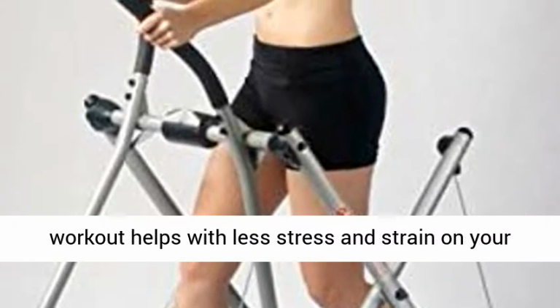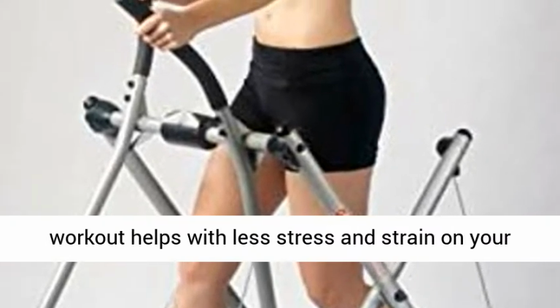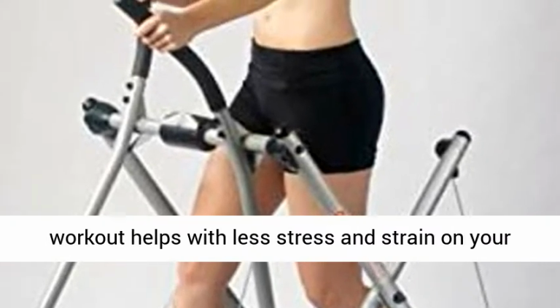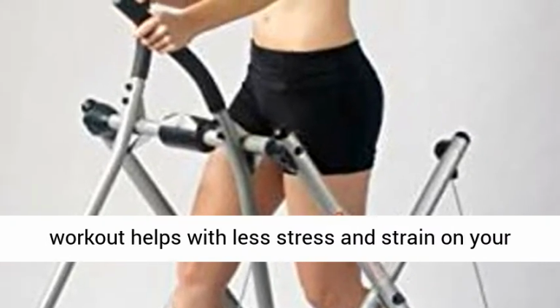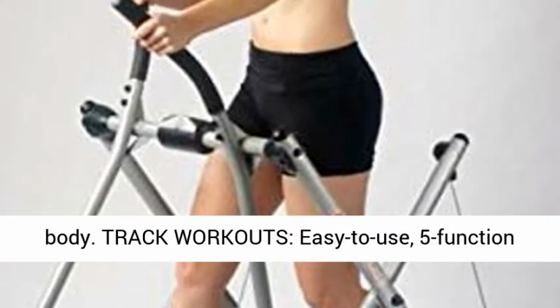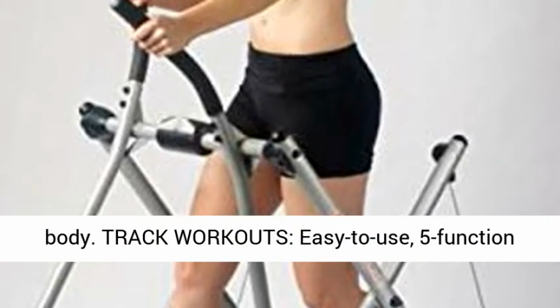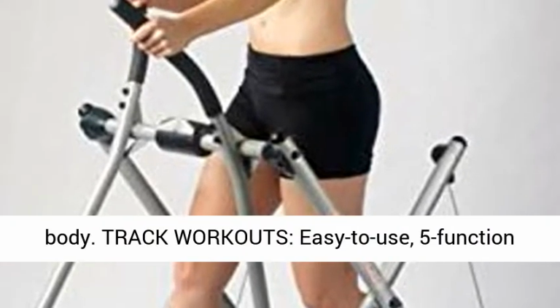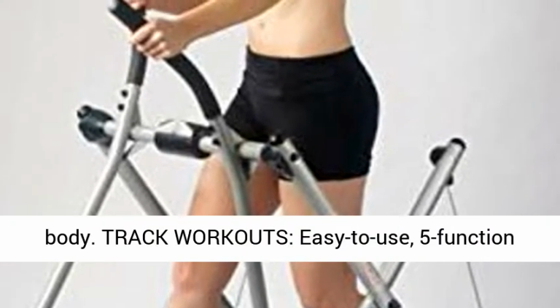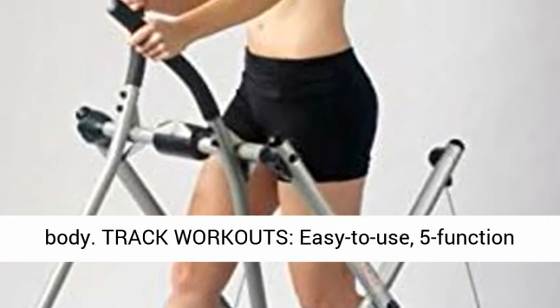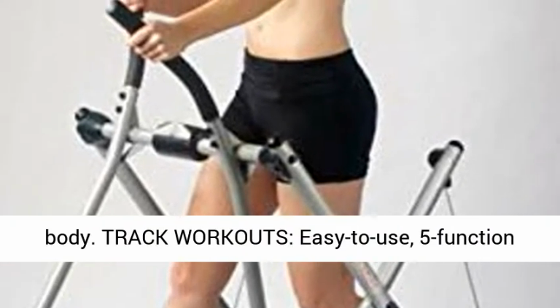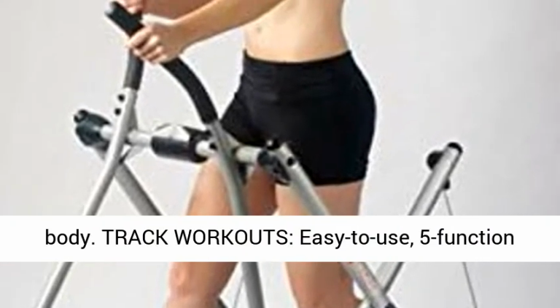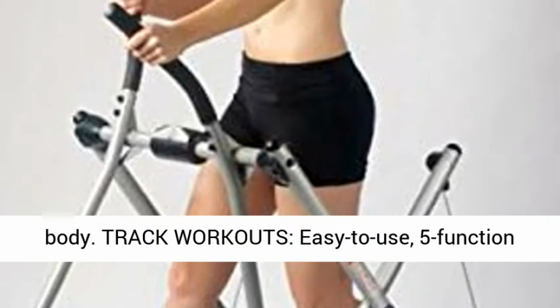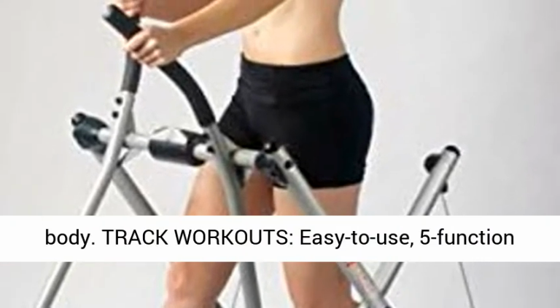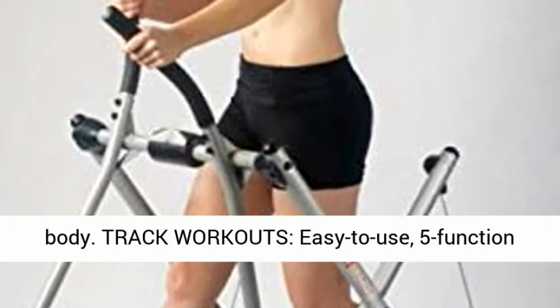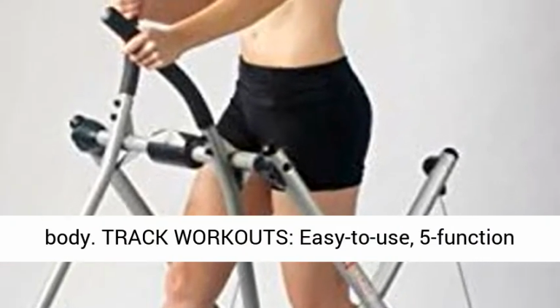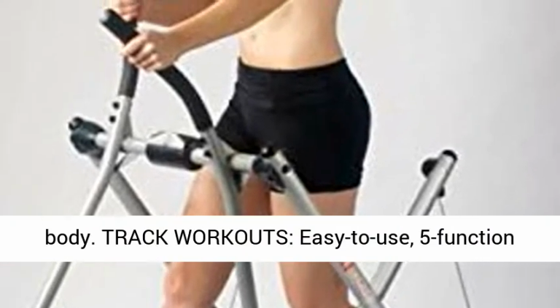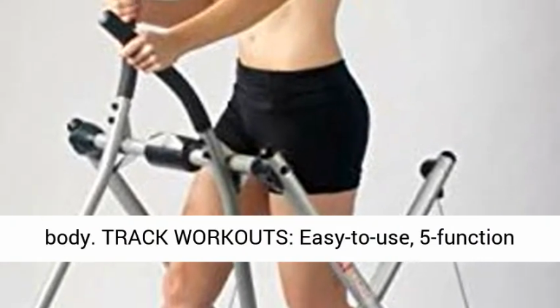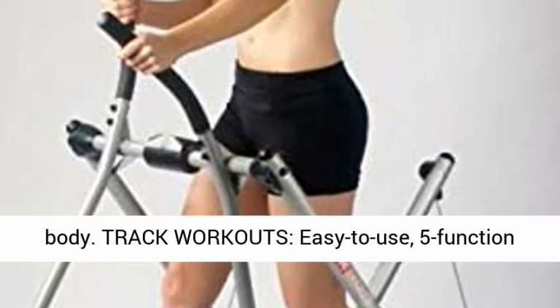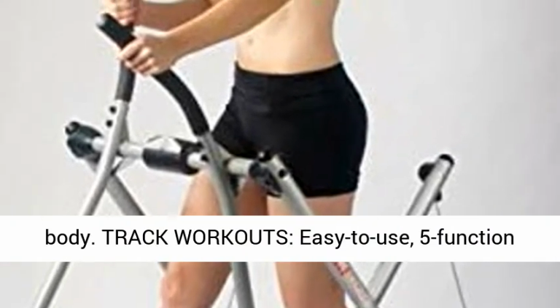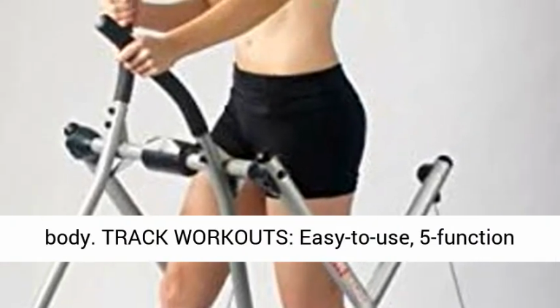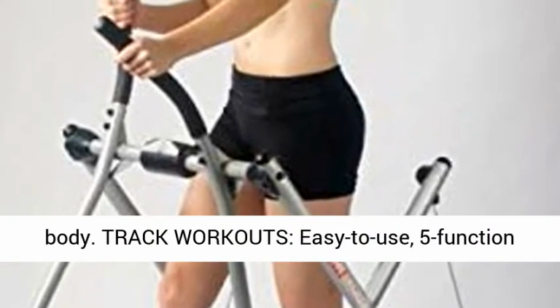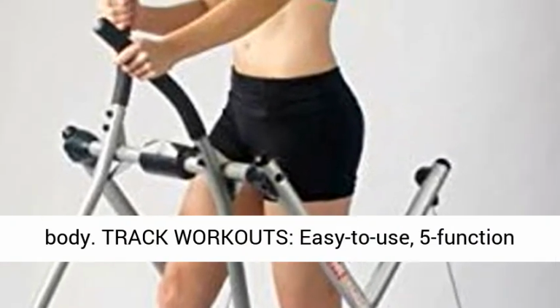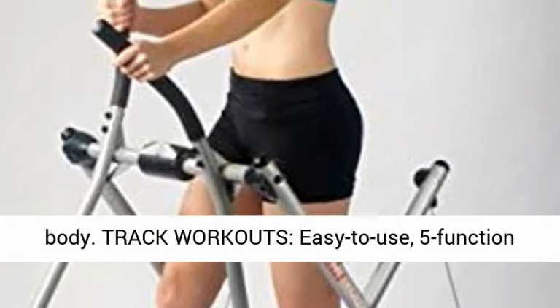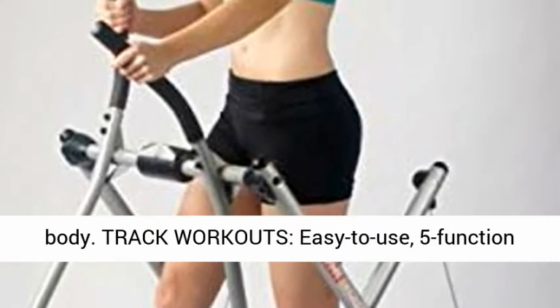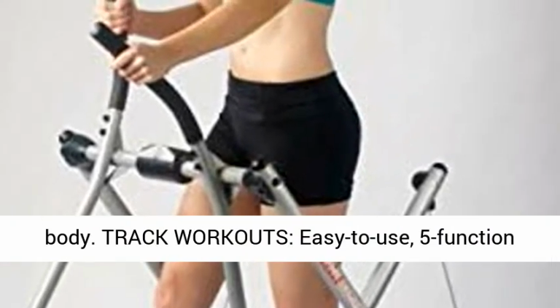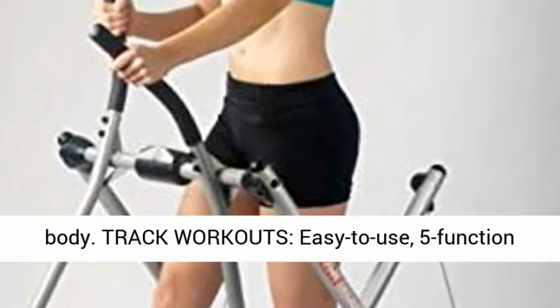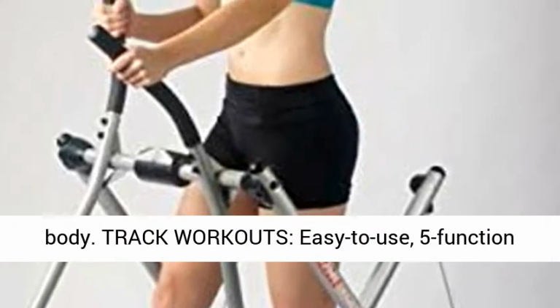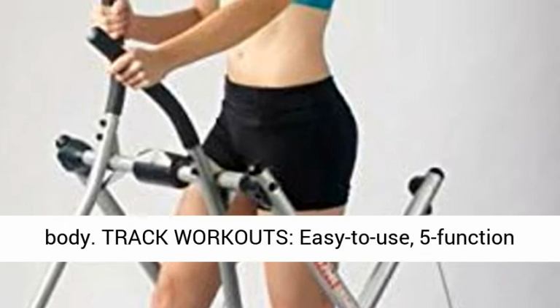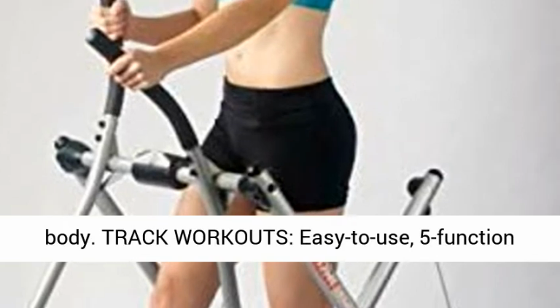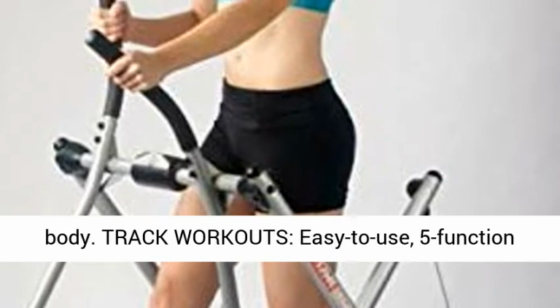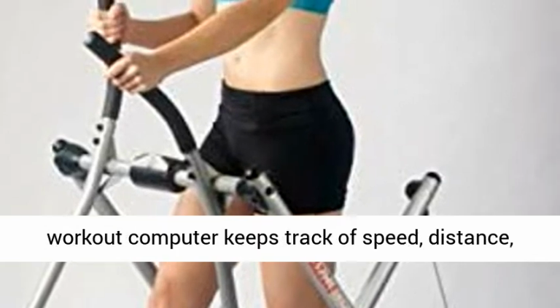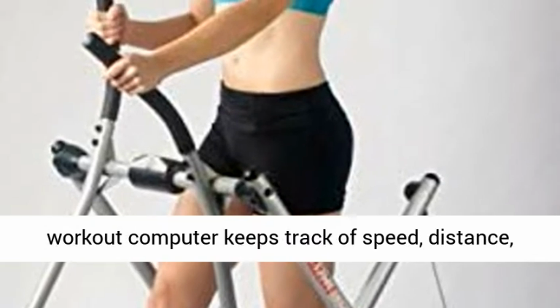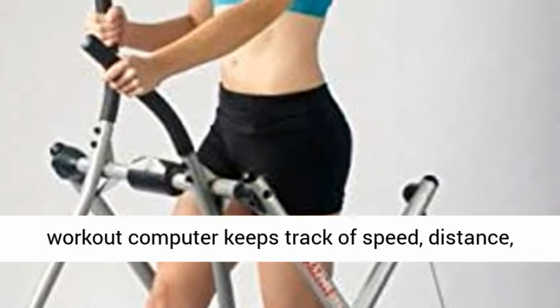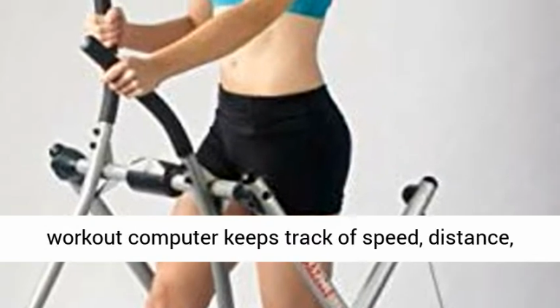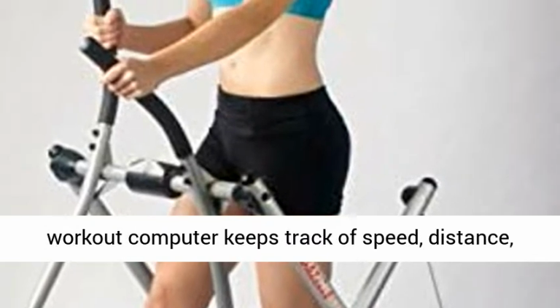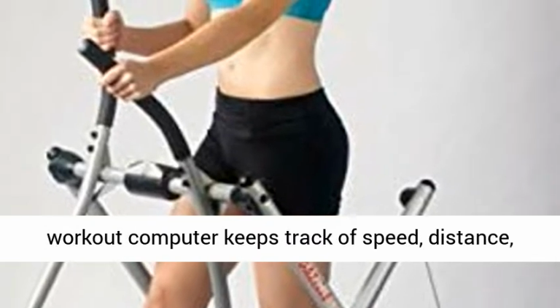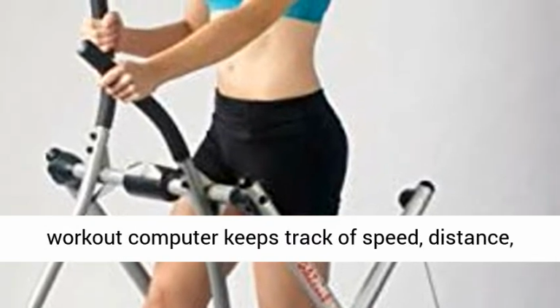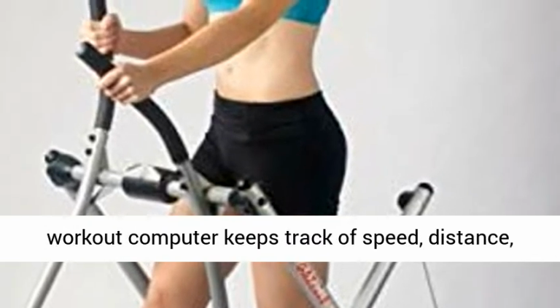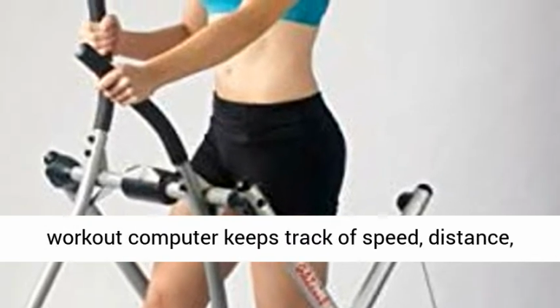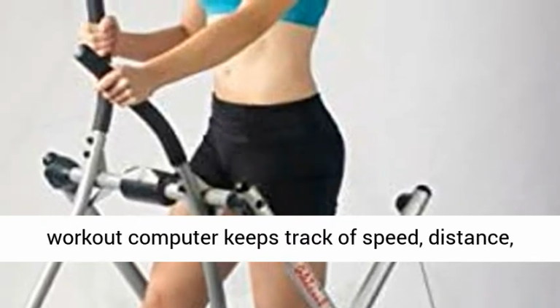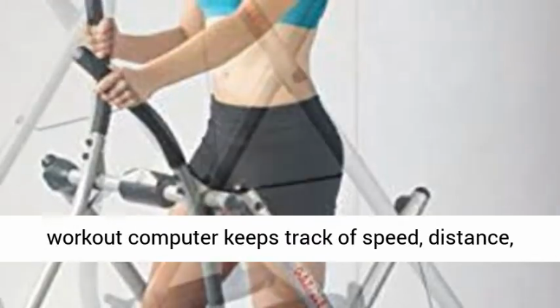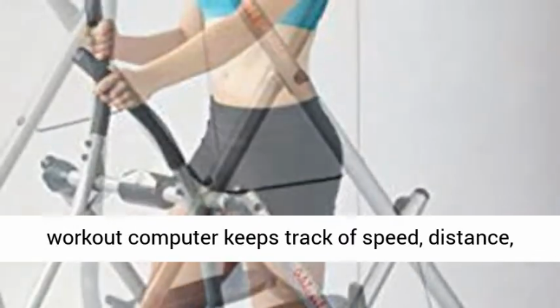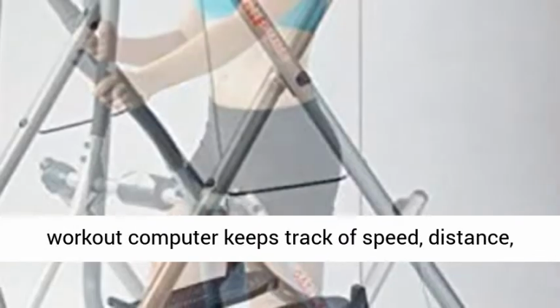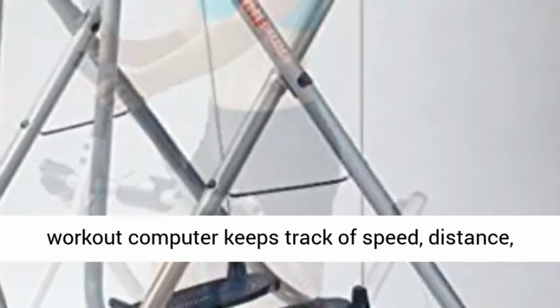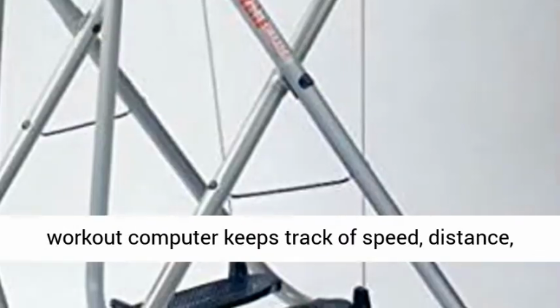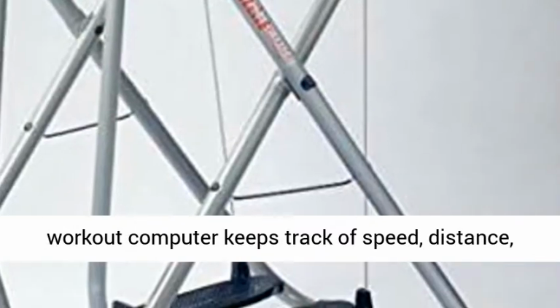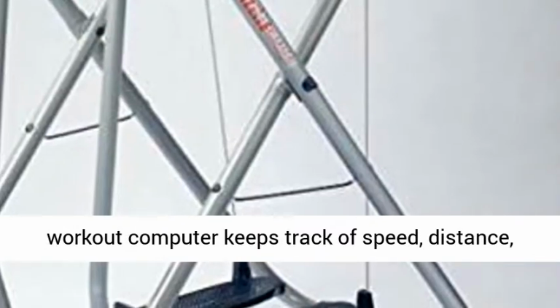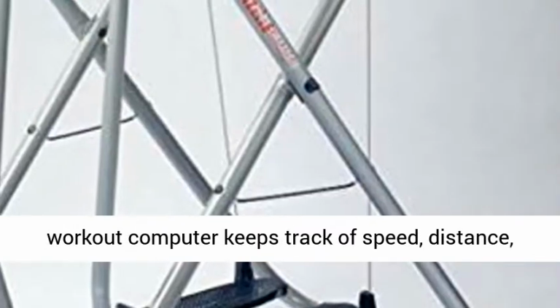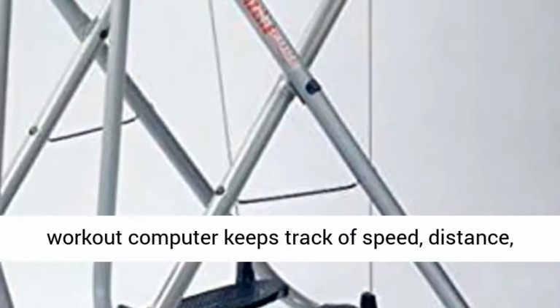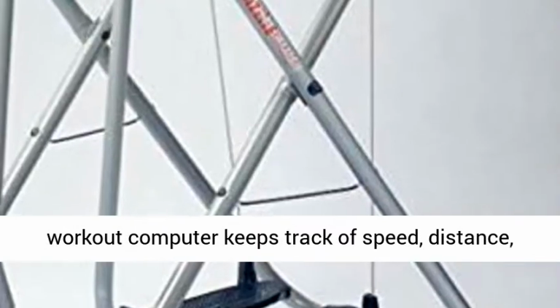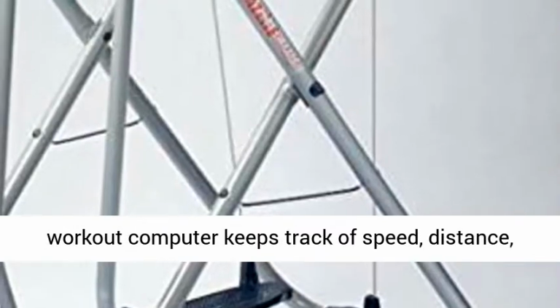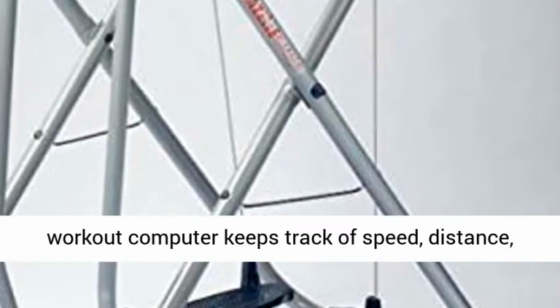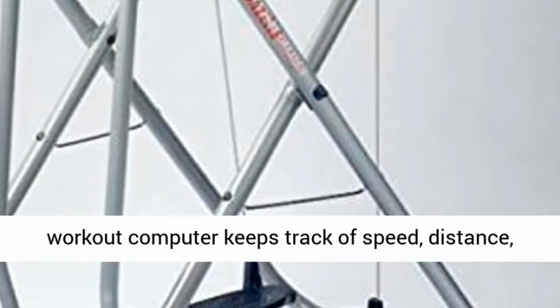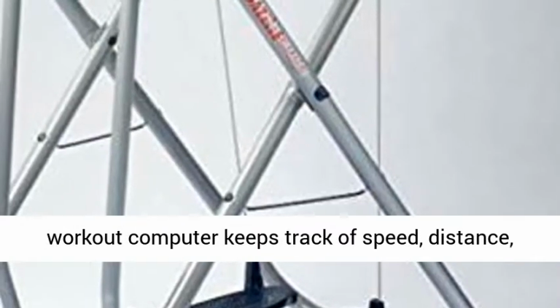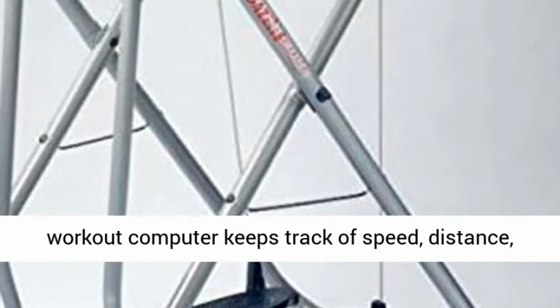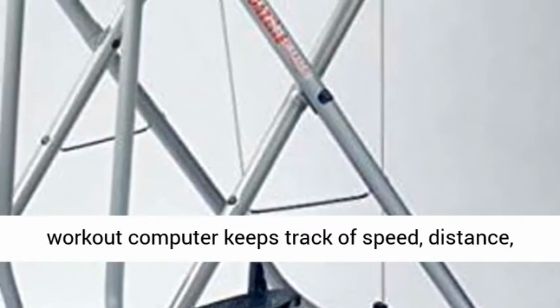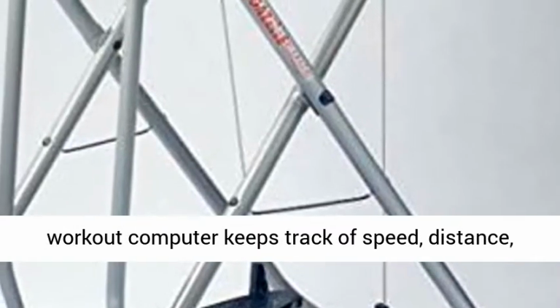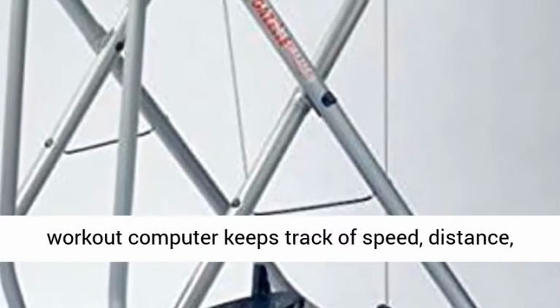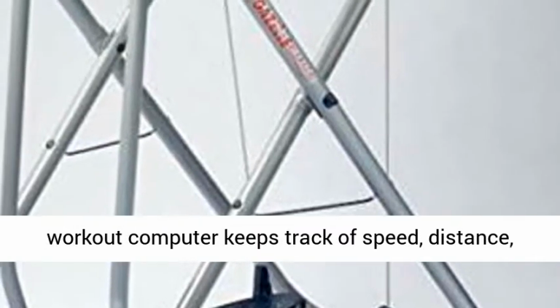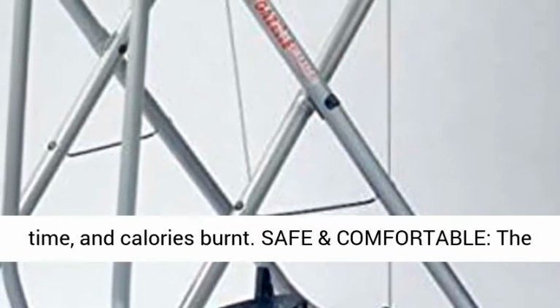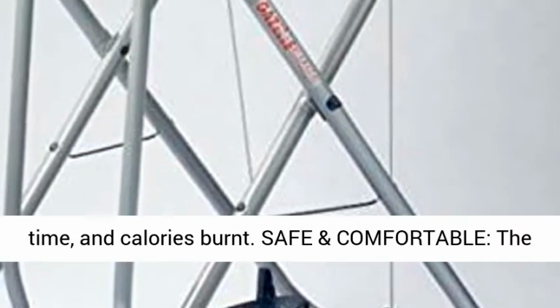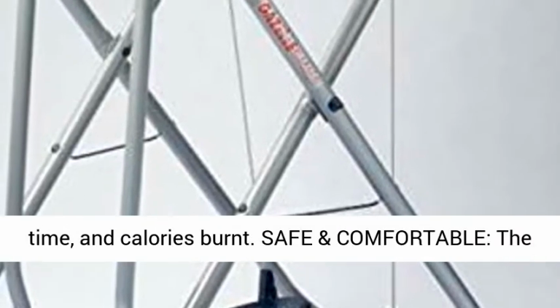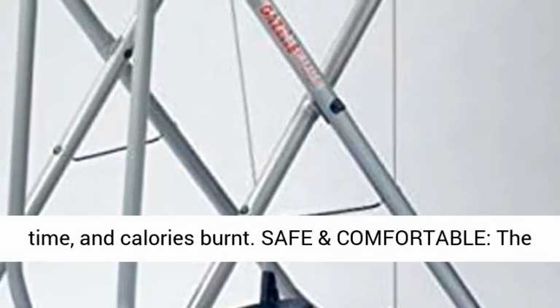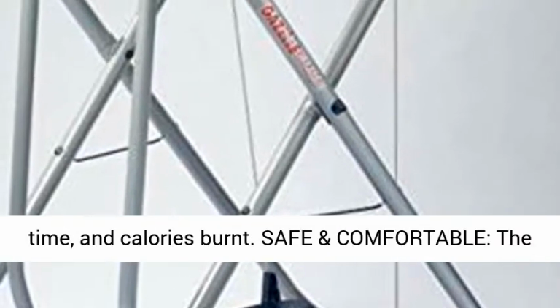Track Workouts: the easy-to-use 5-function workout computer keeps track of speed, distance, time, and calories burnt.